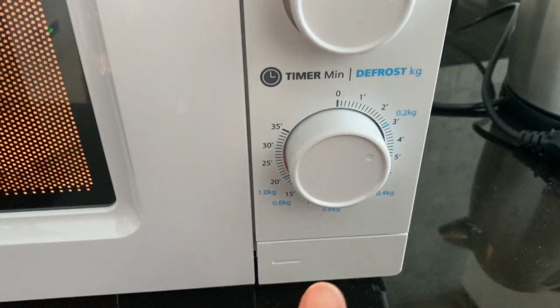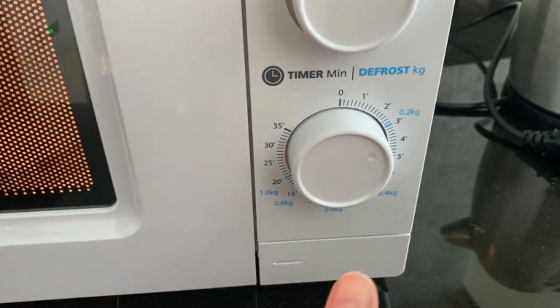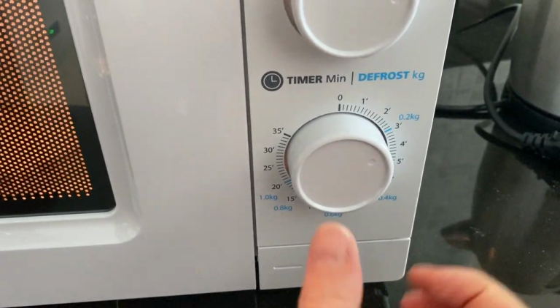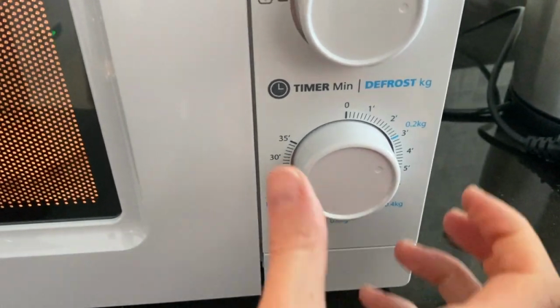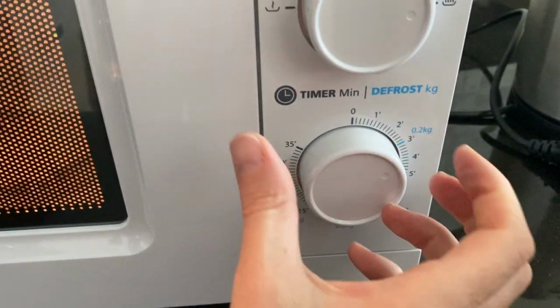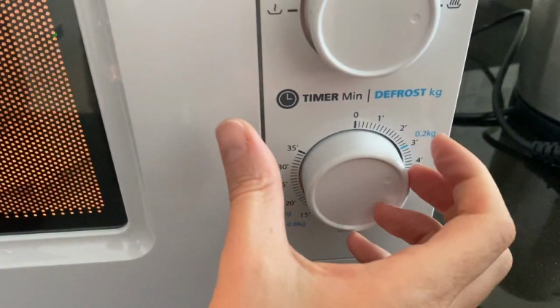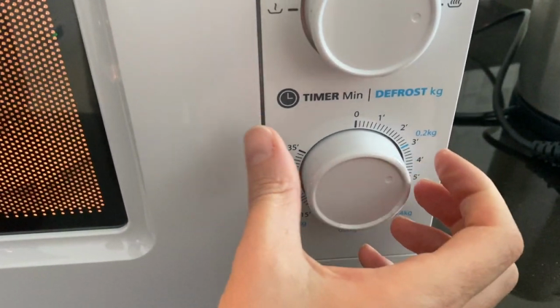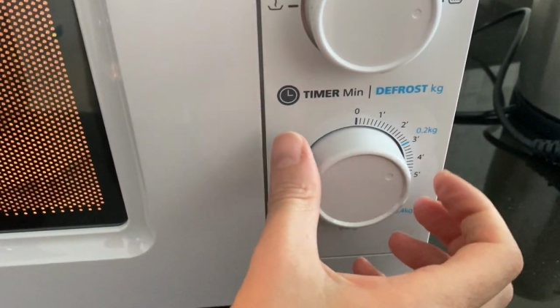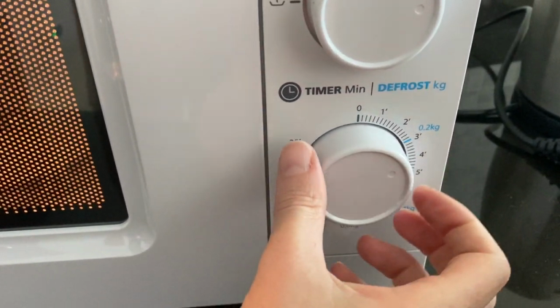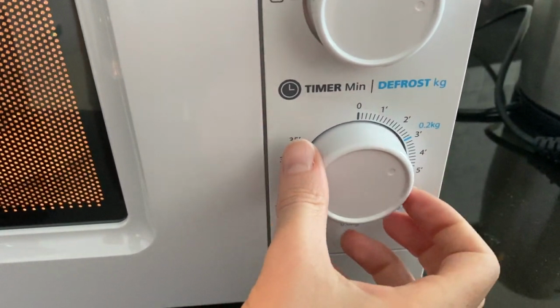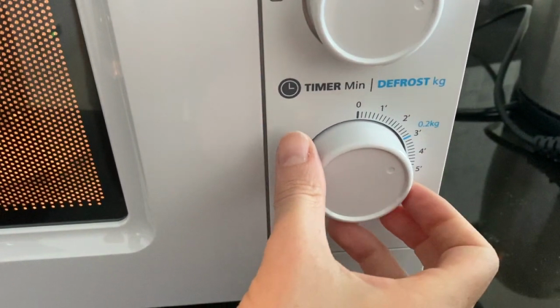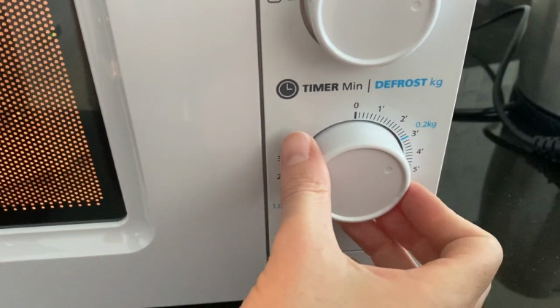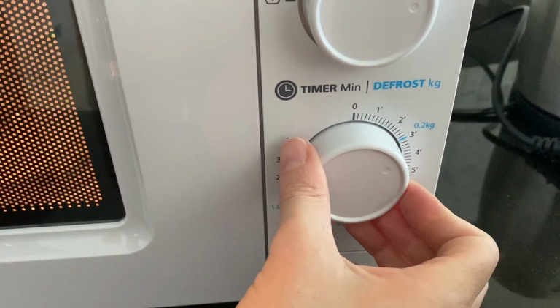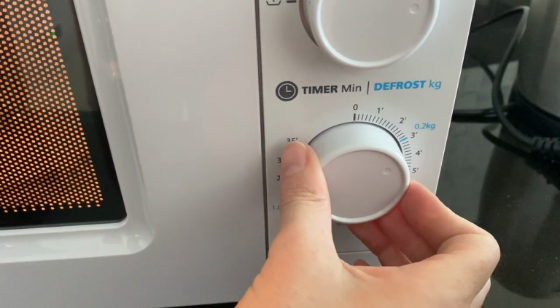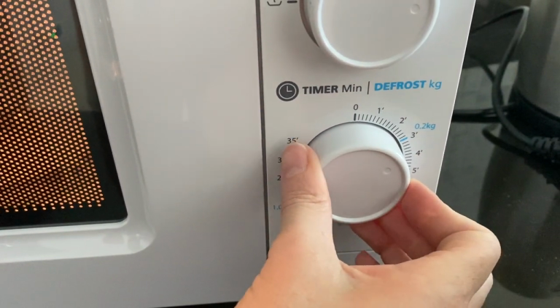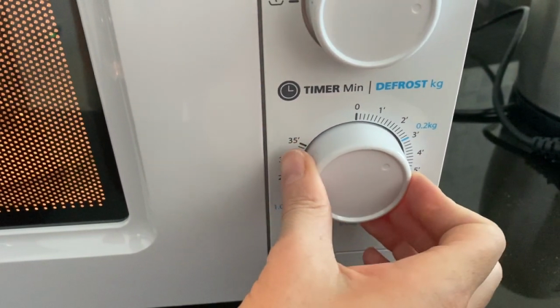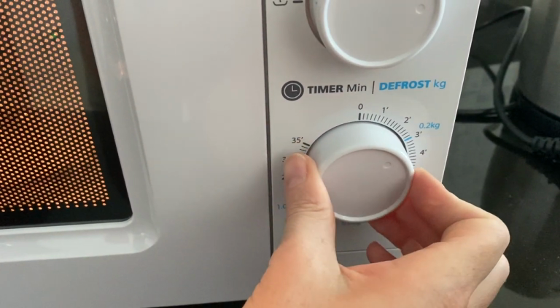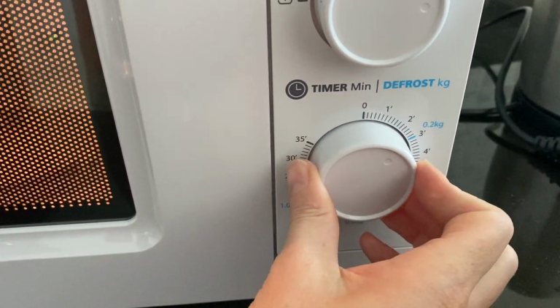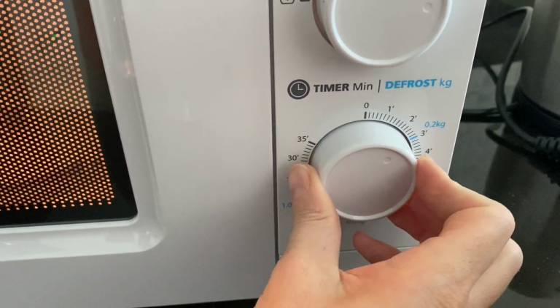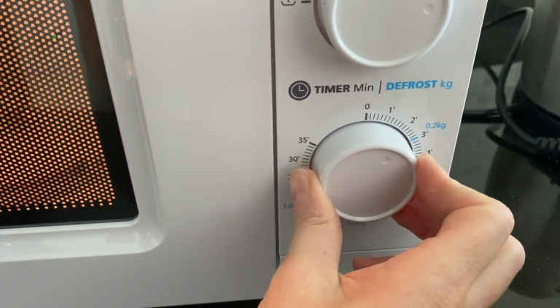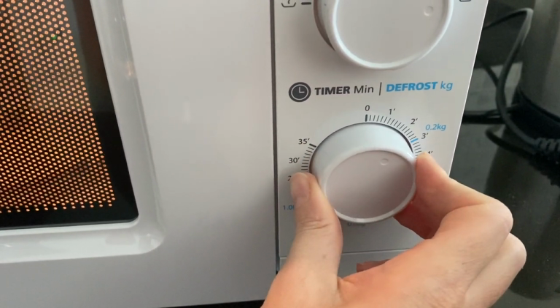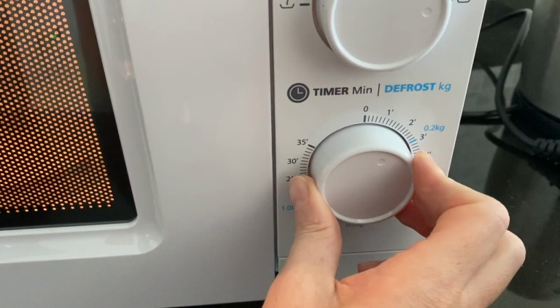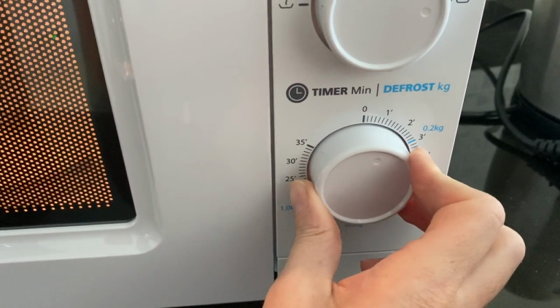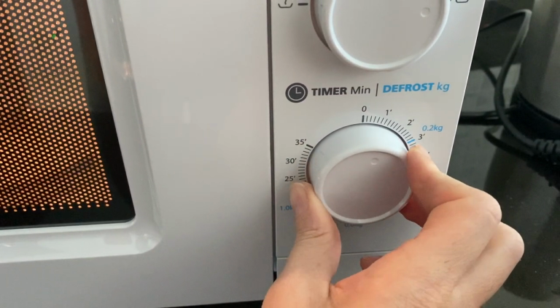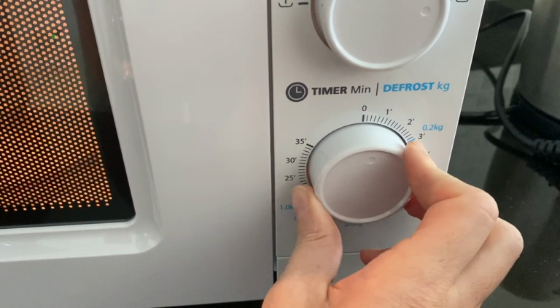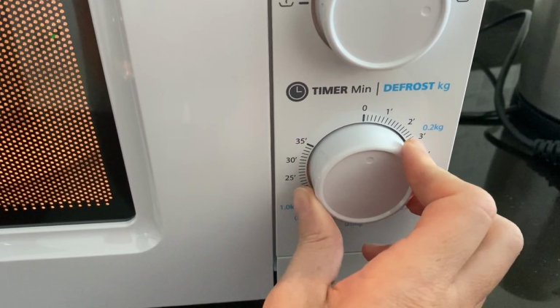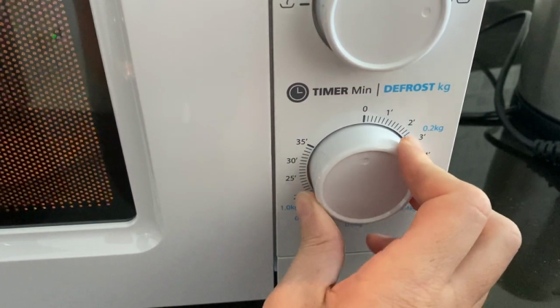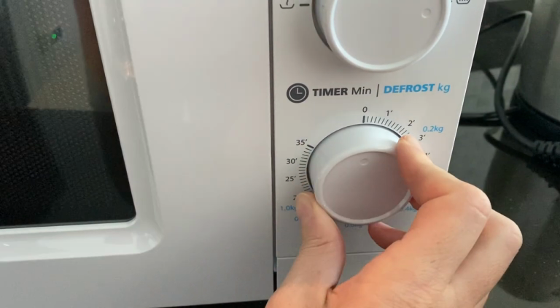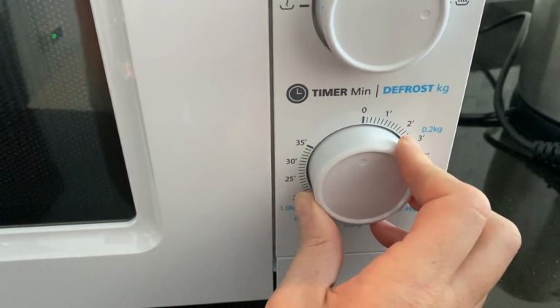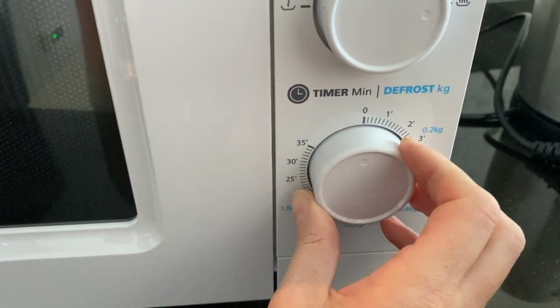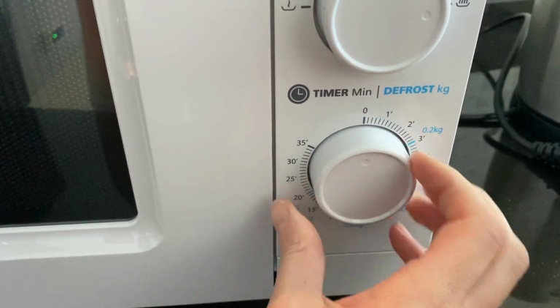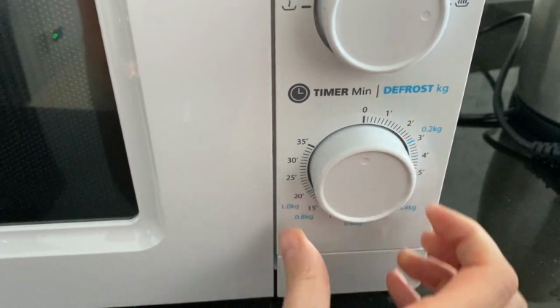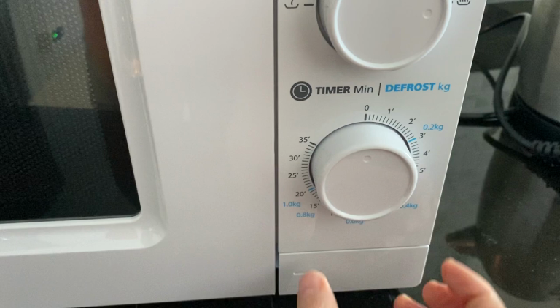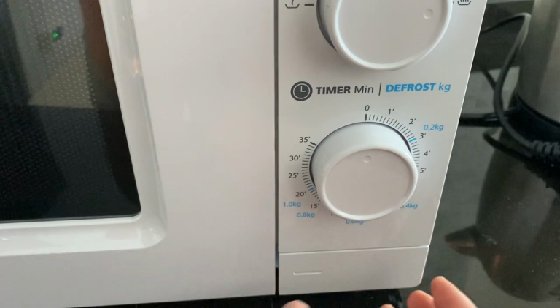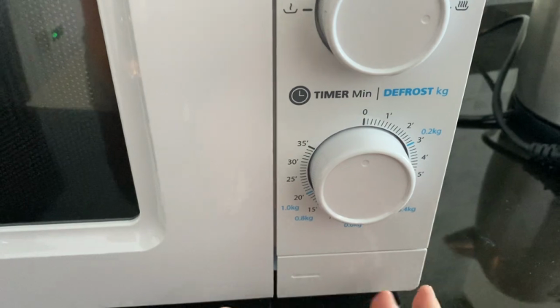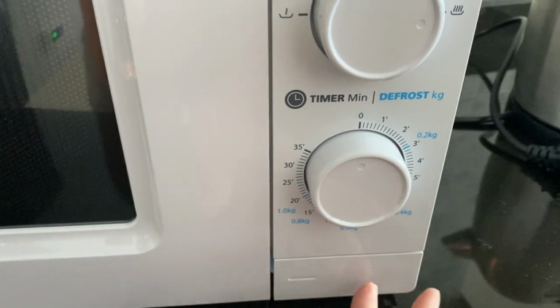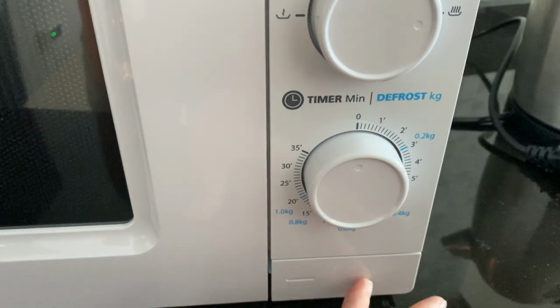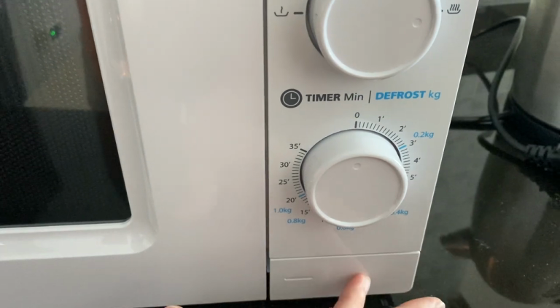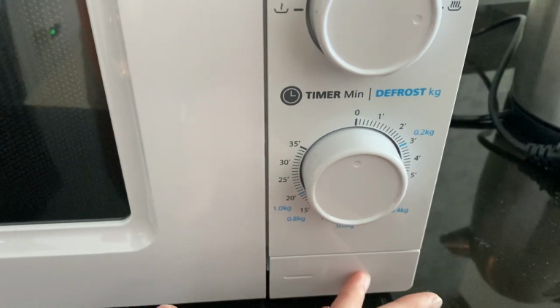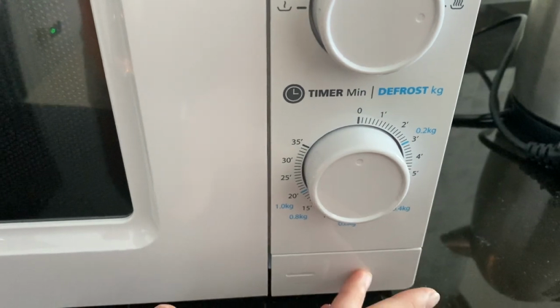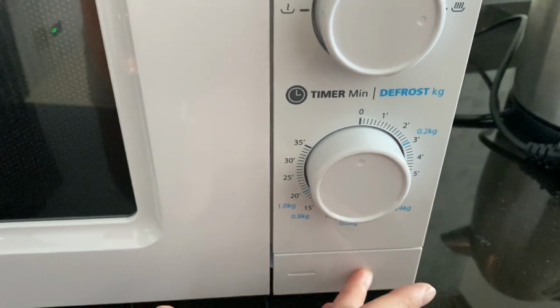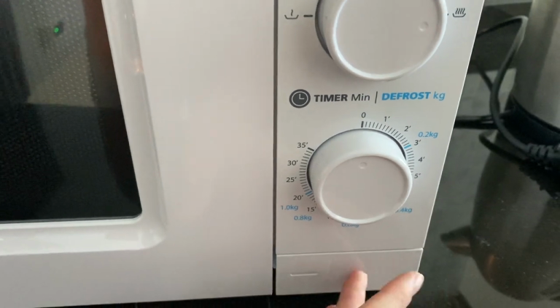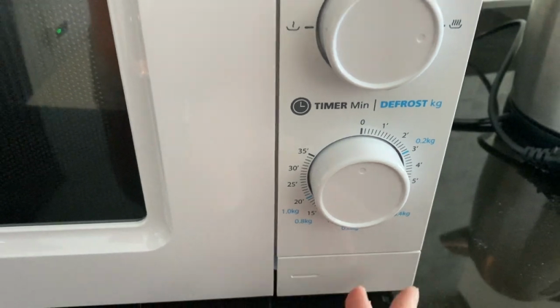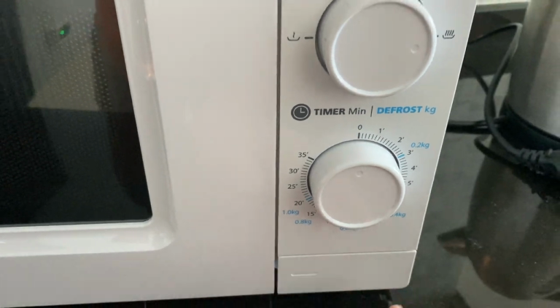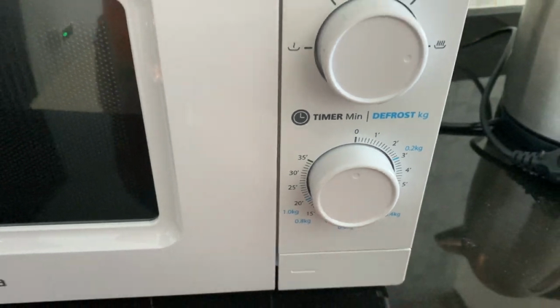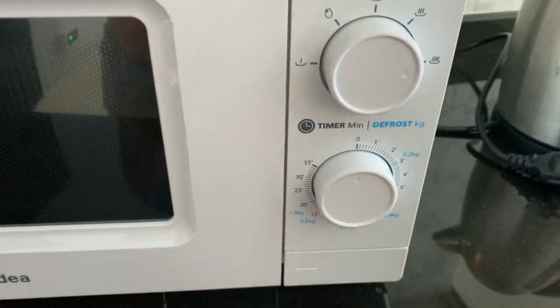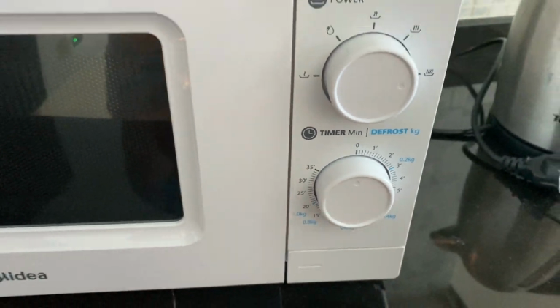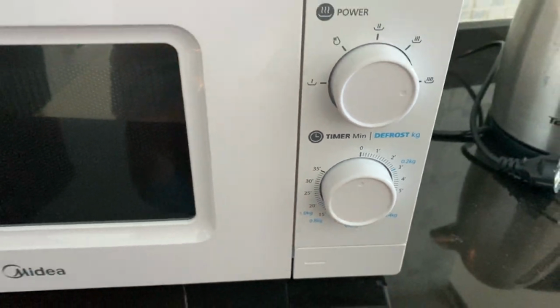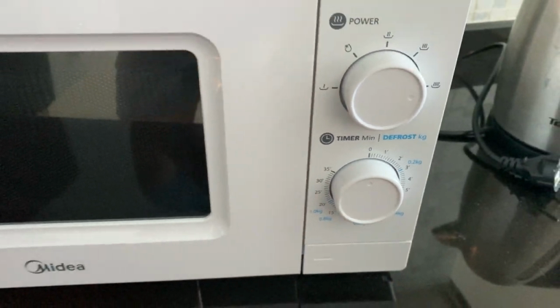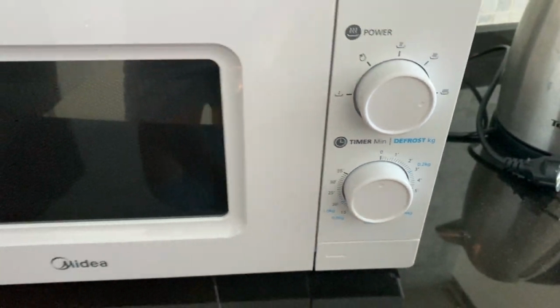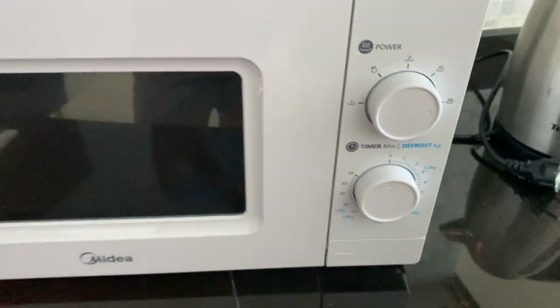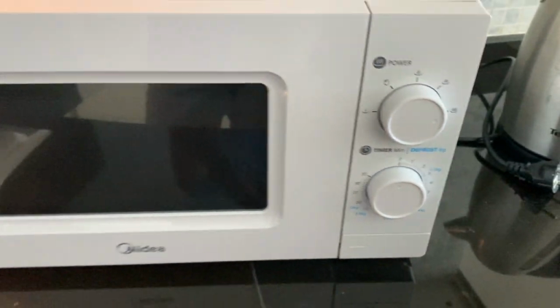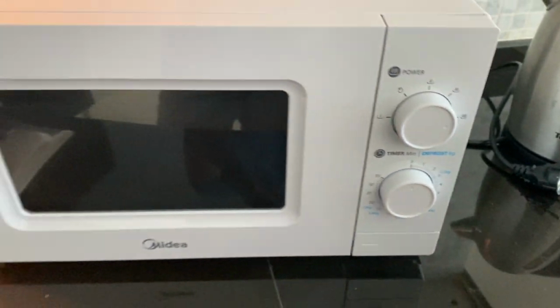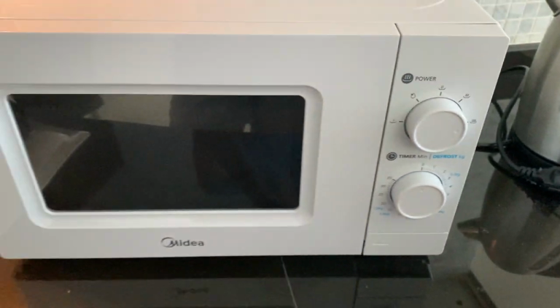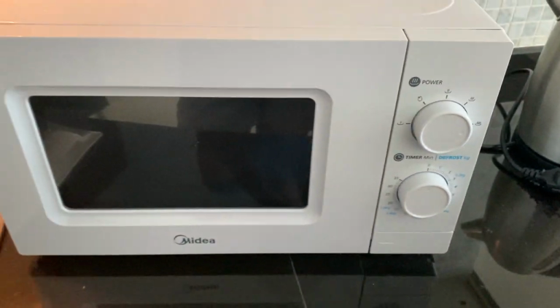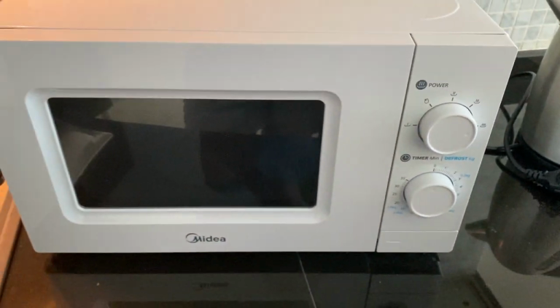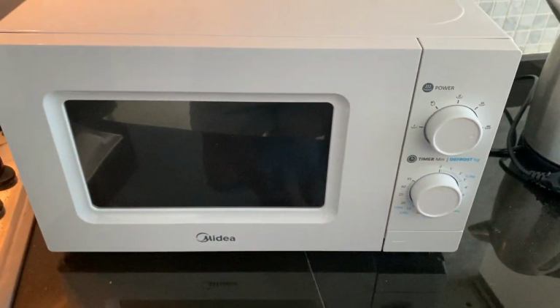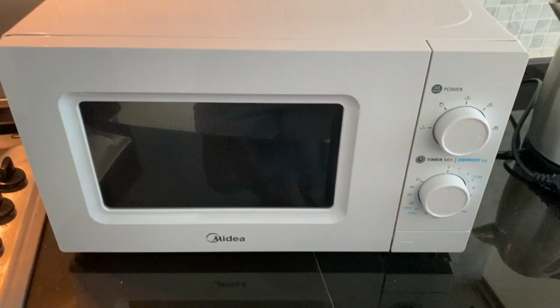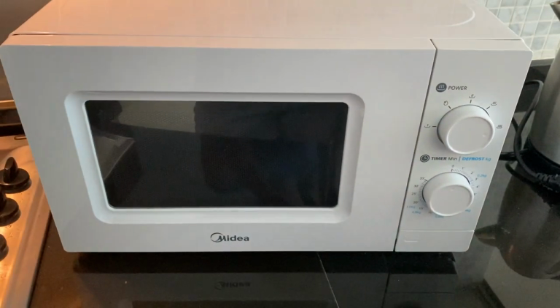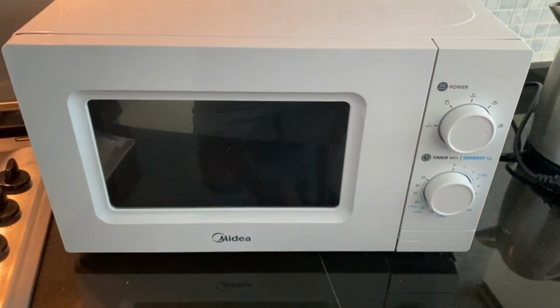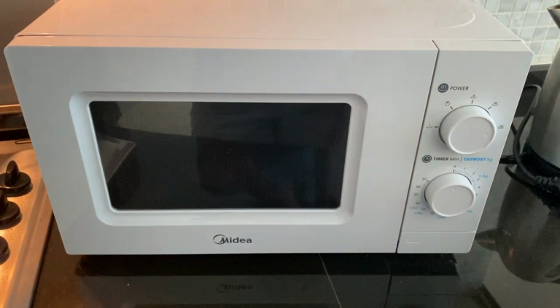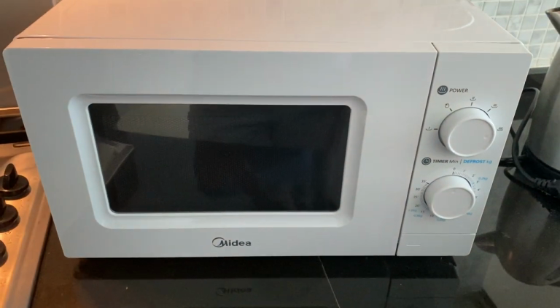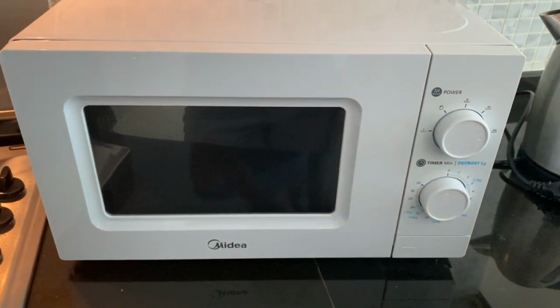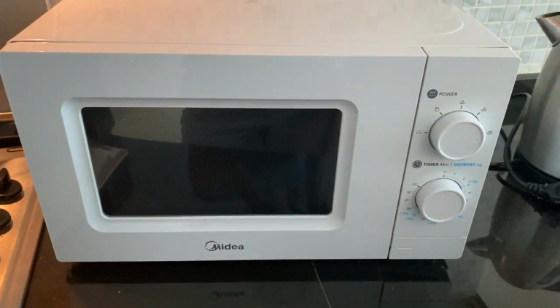To turn it off, rotate the knob to the left and then press this button again to open the door.